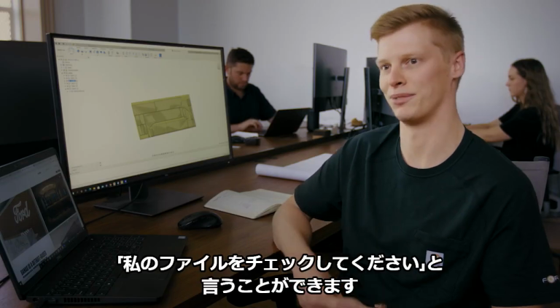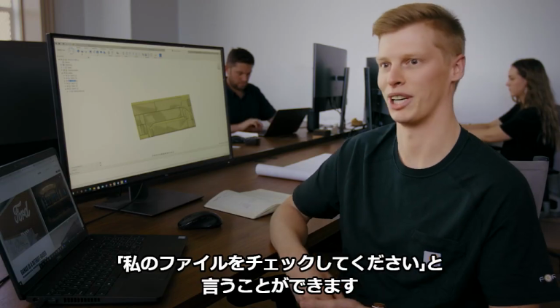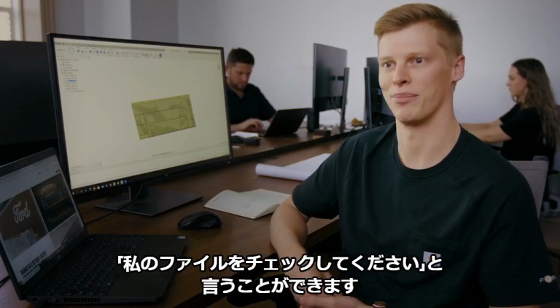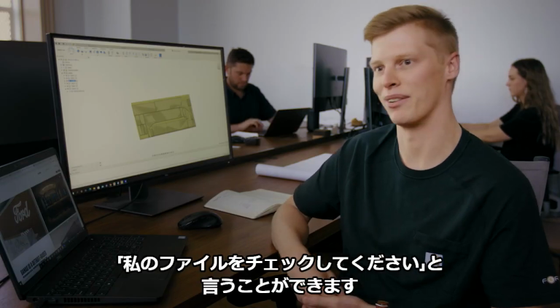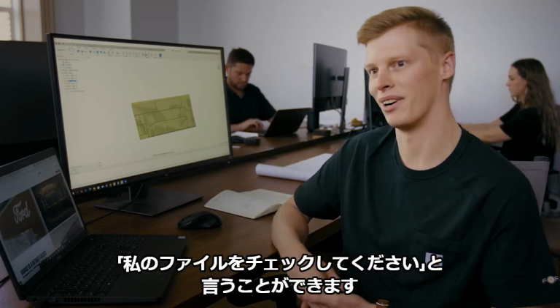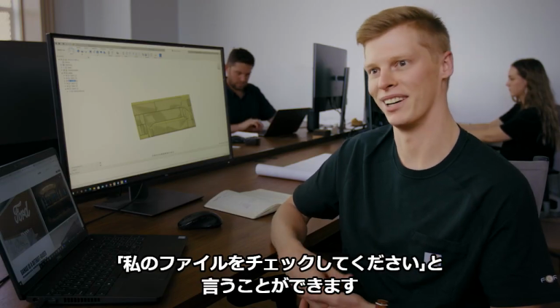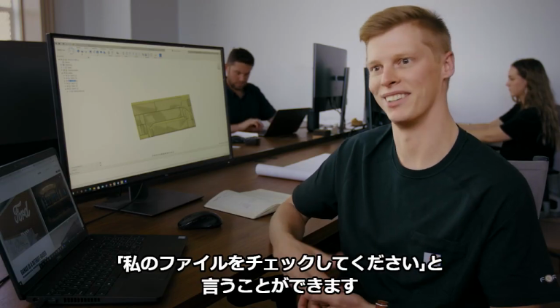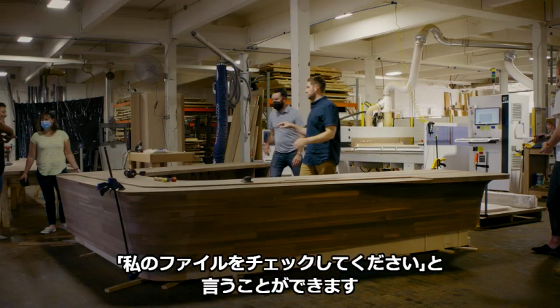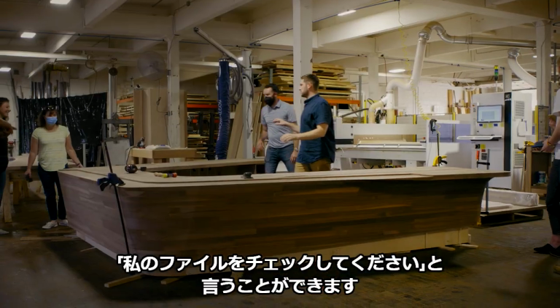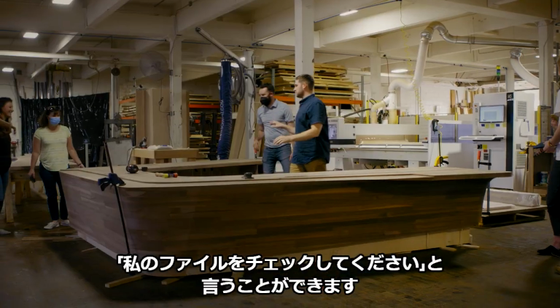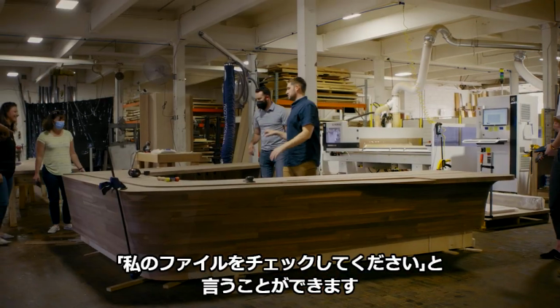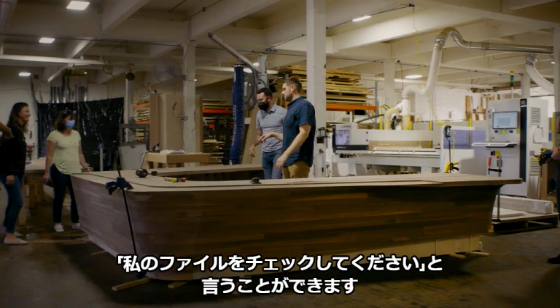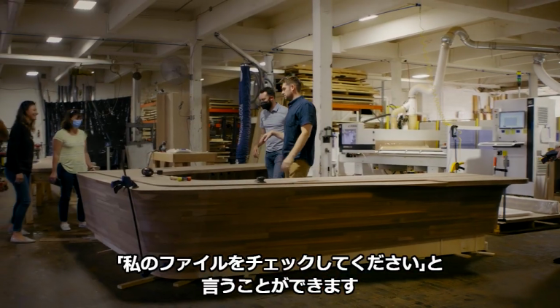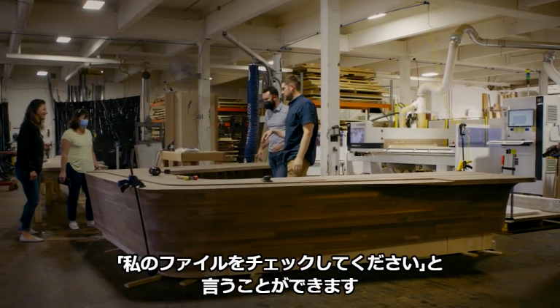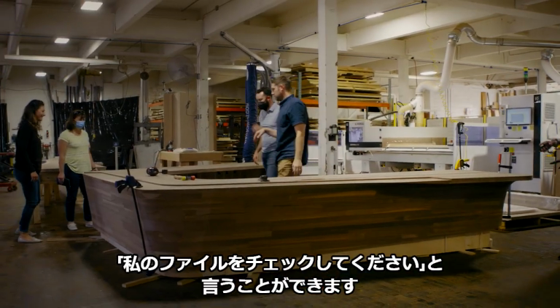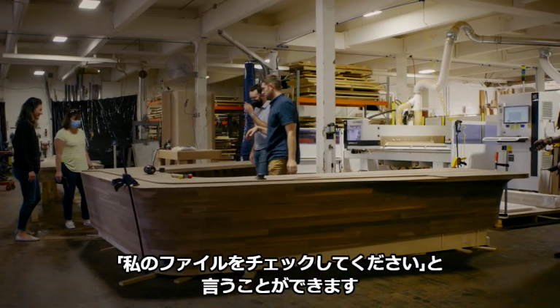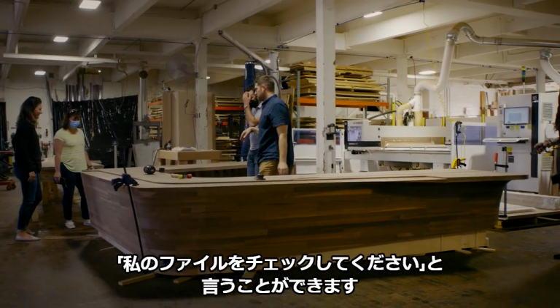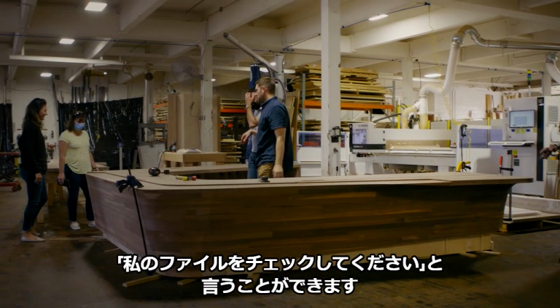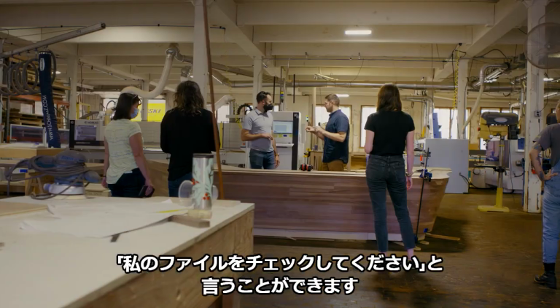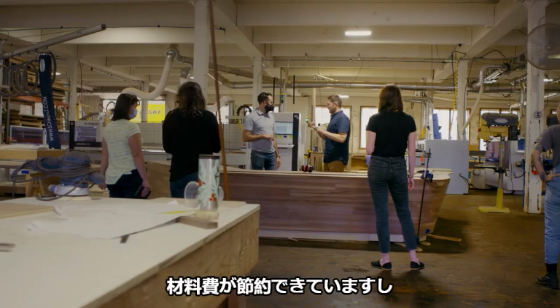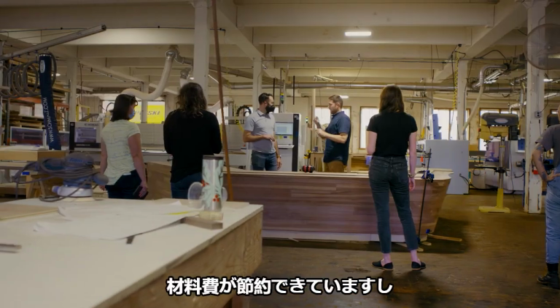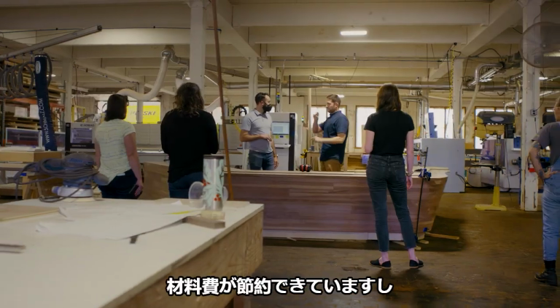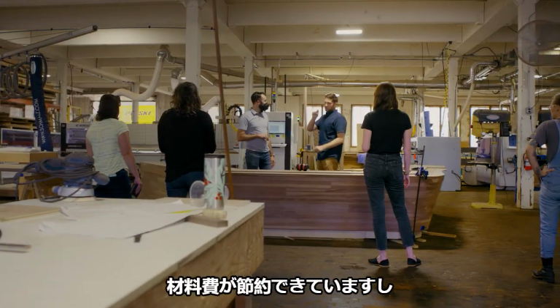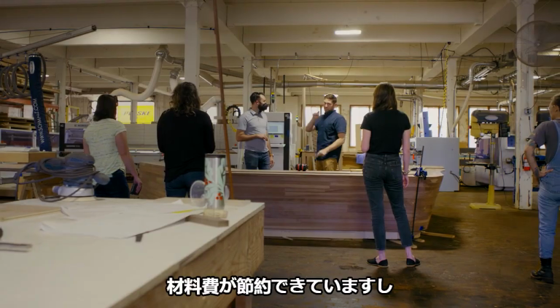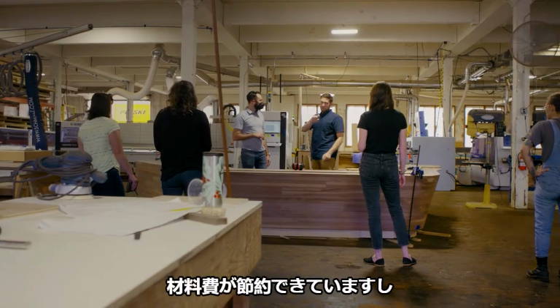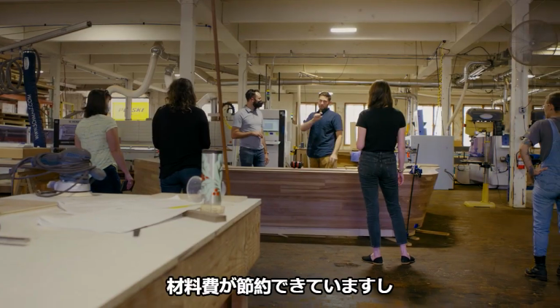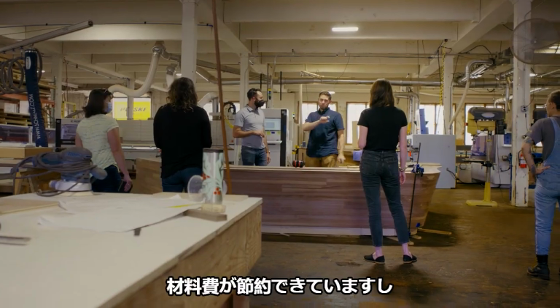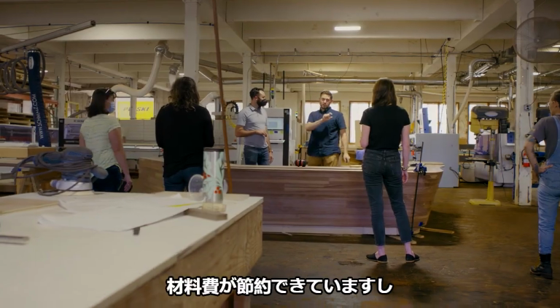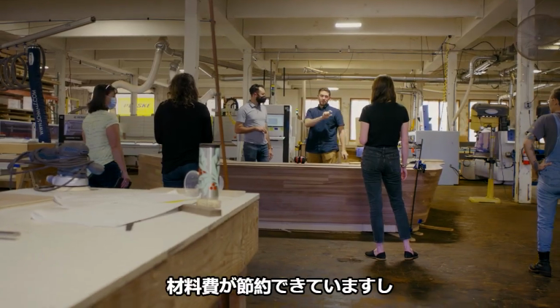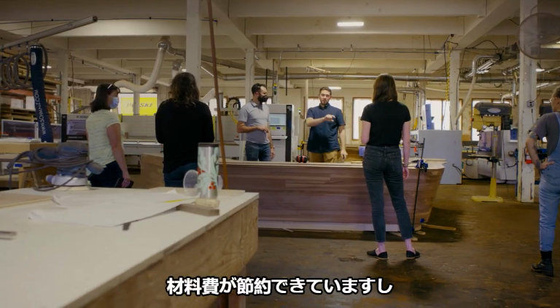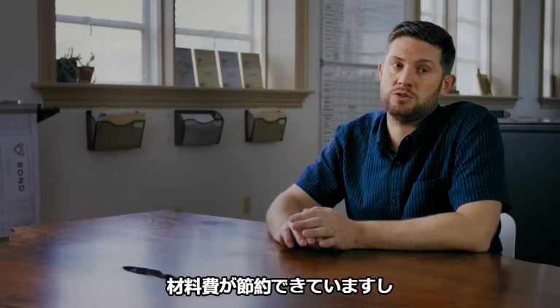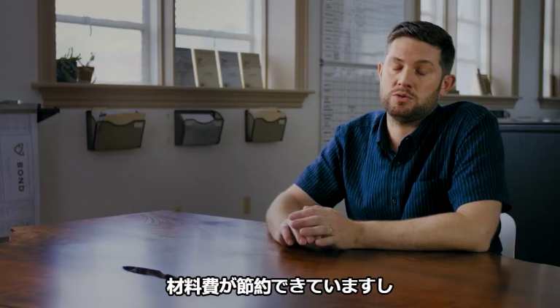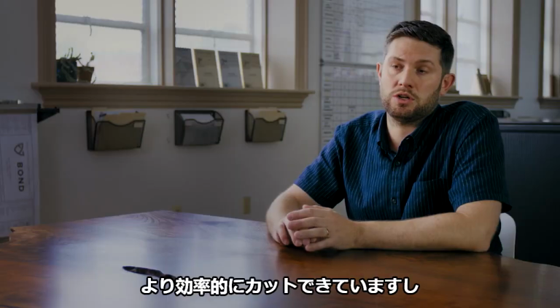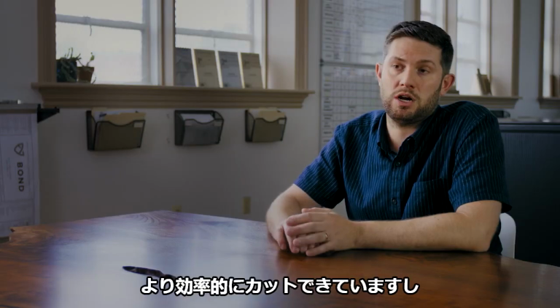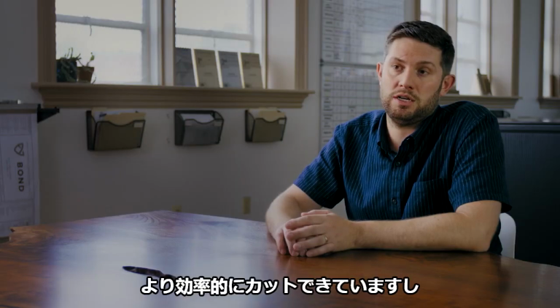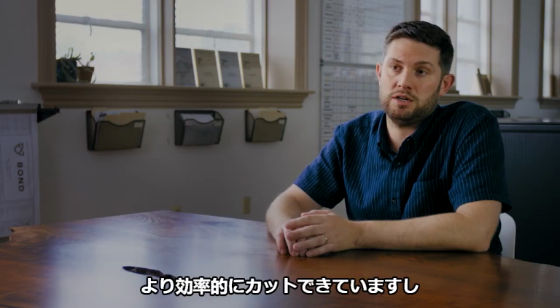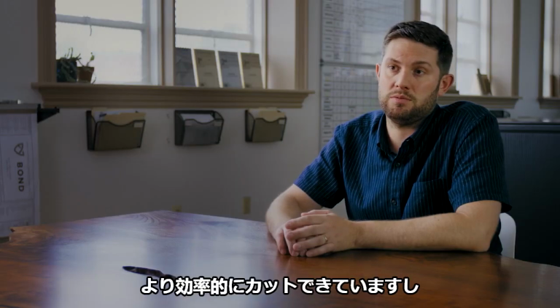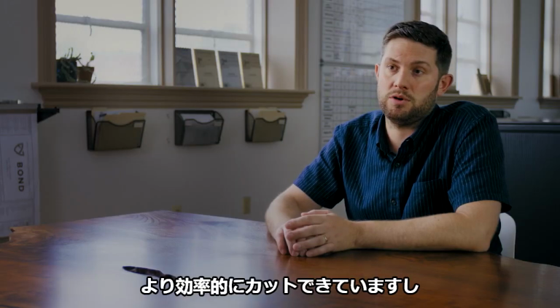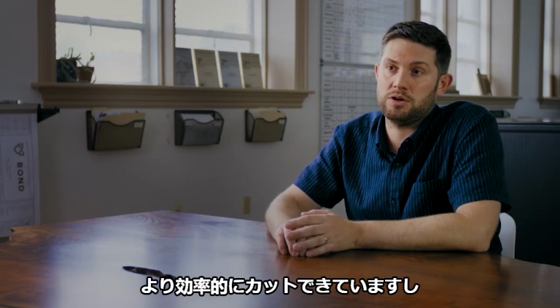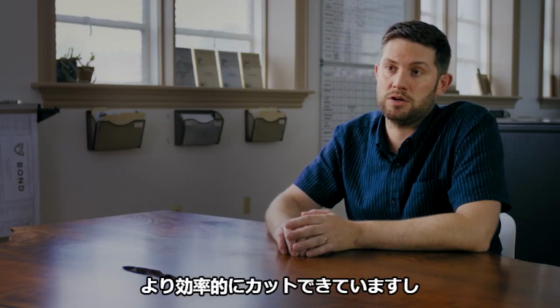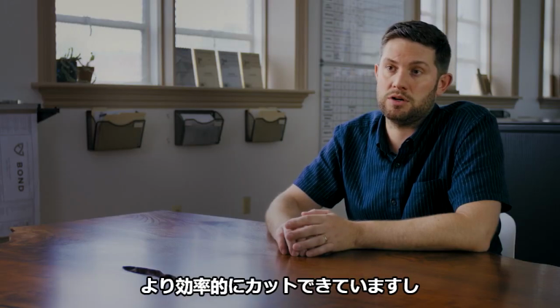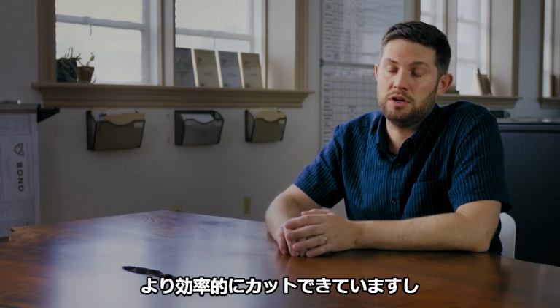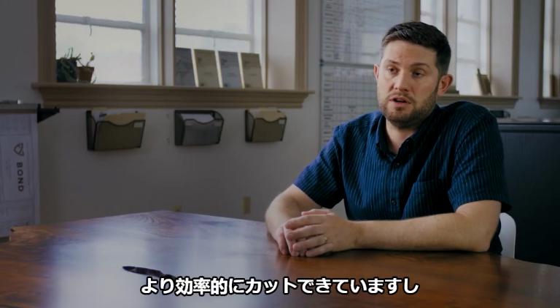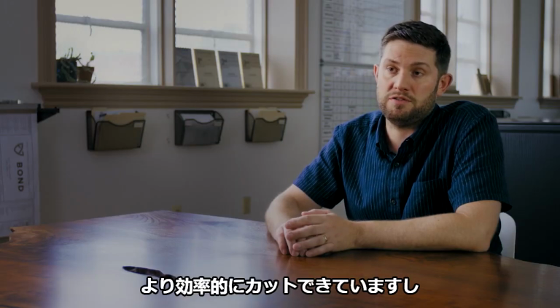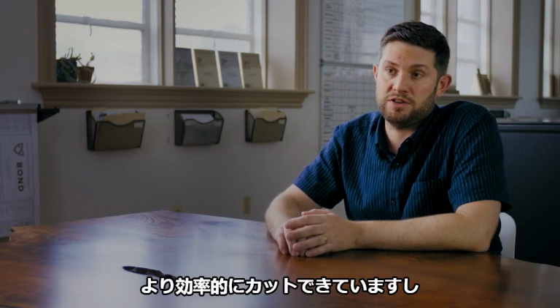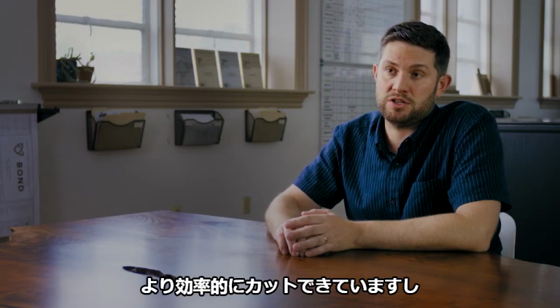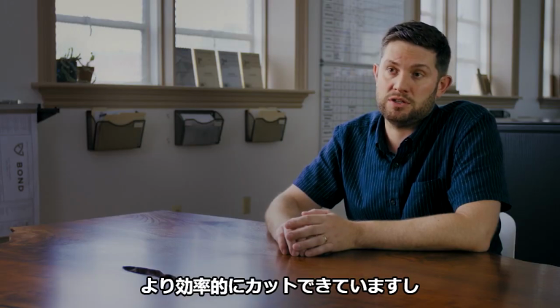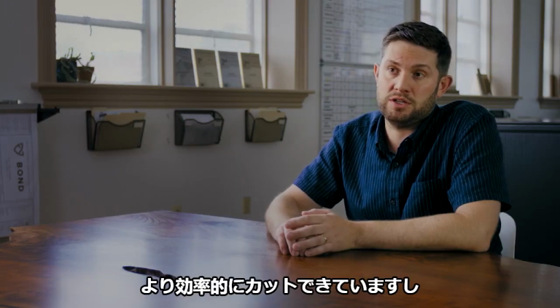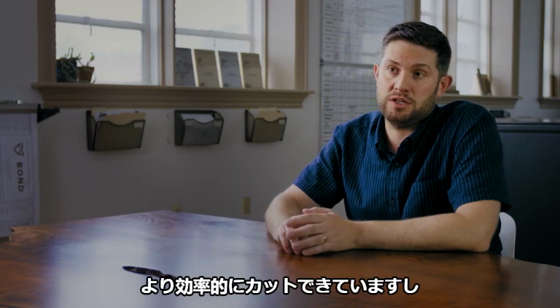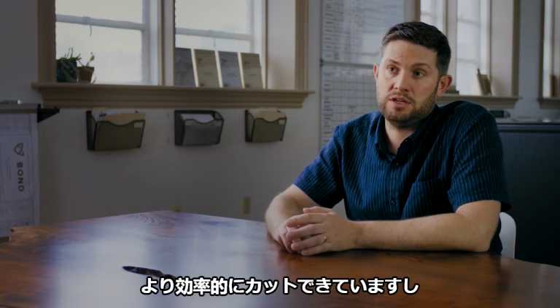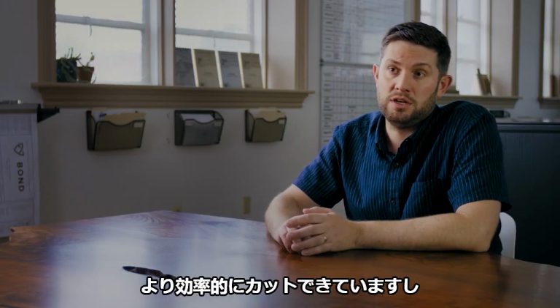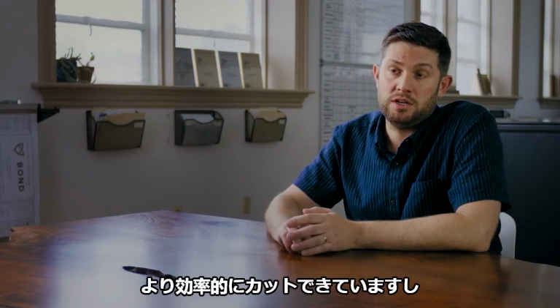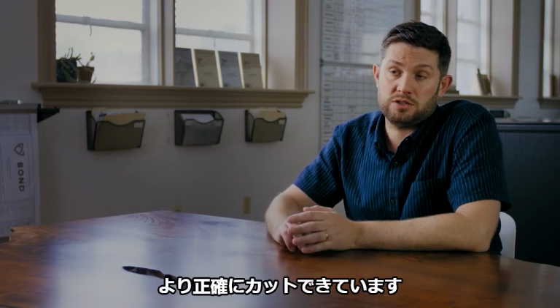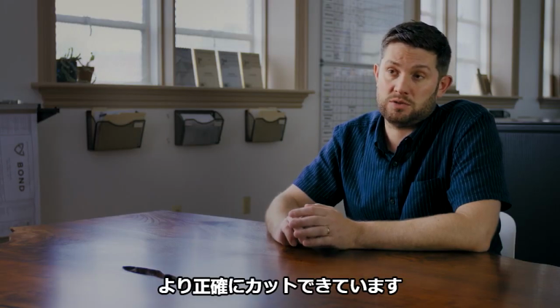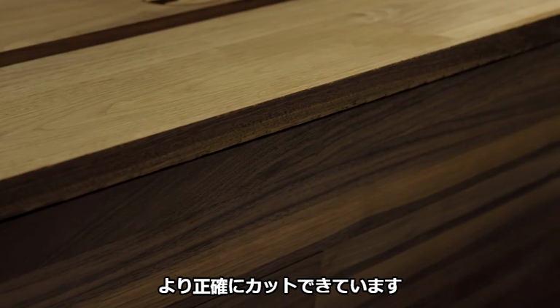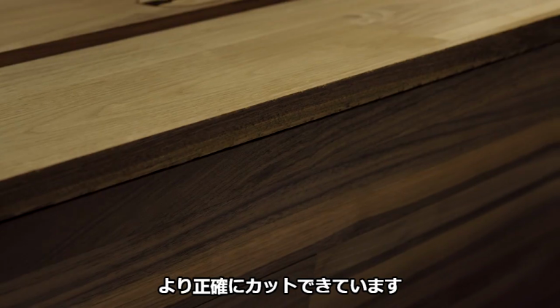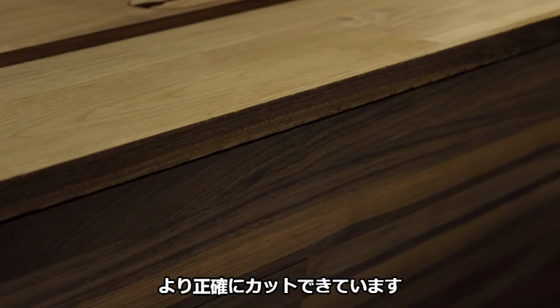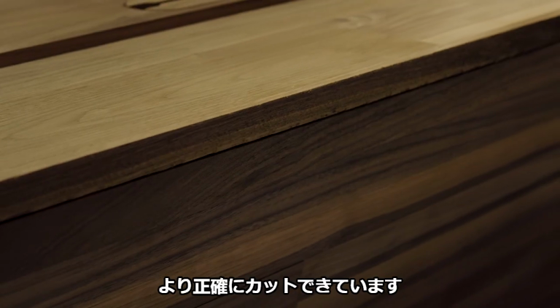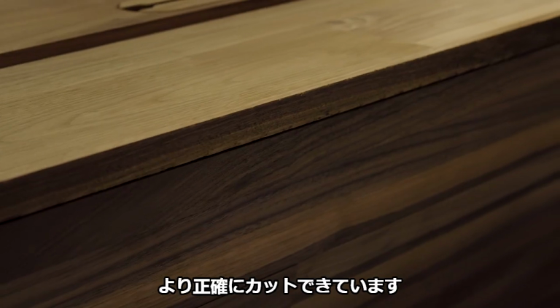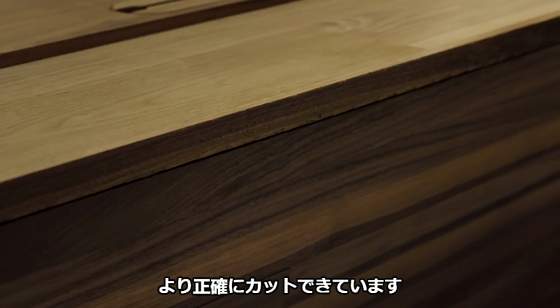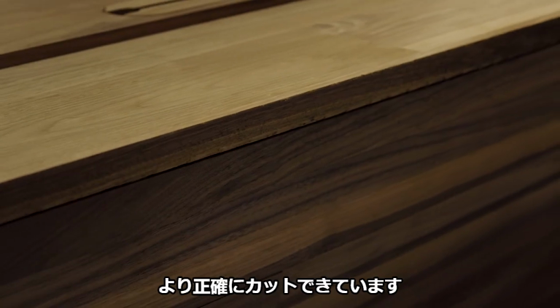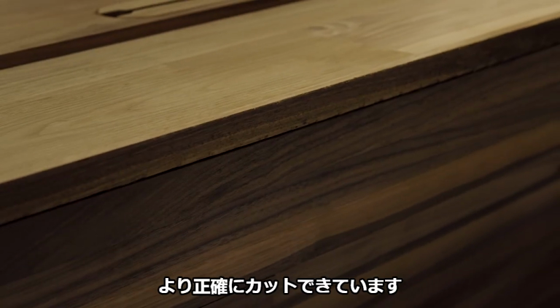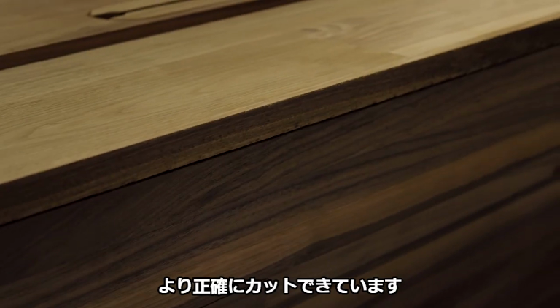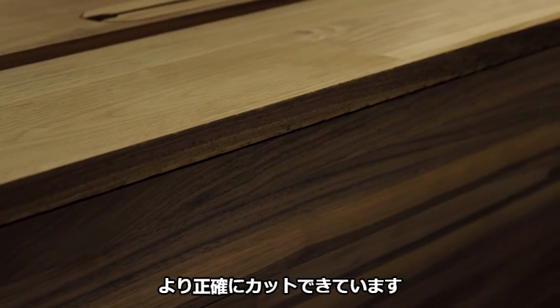Check my file. We're saving money on materials, we're cutting it more efficiently, it's cut more accurately.